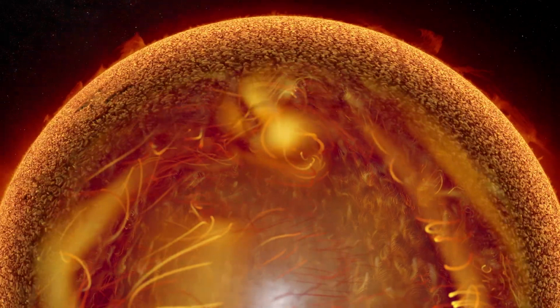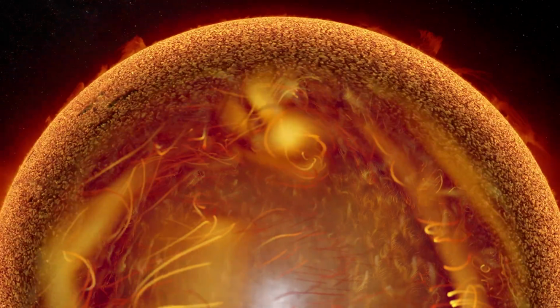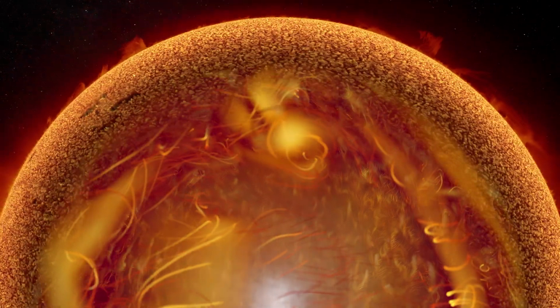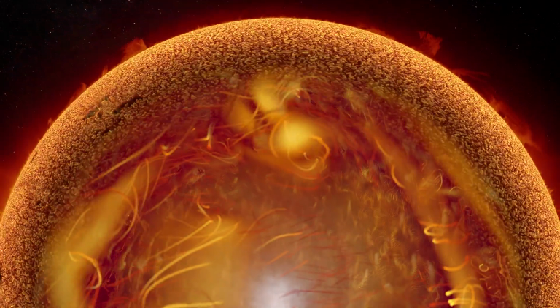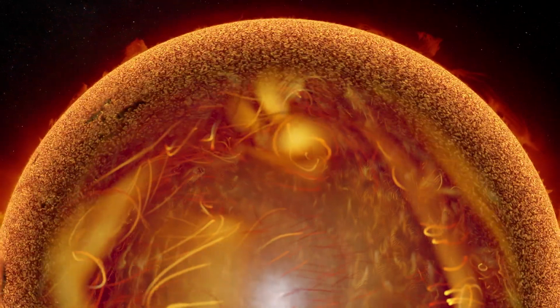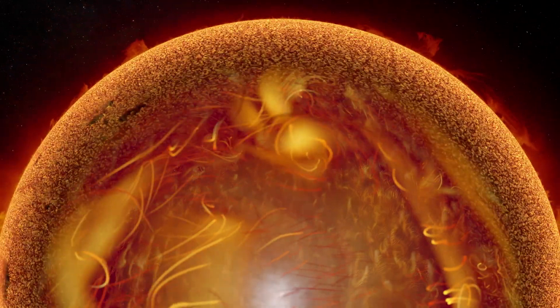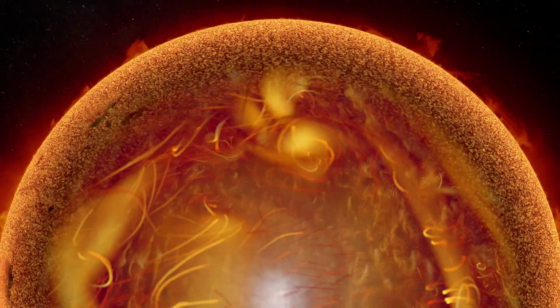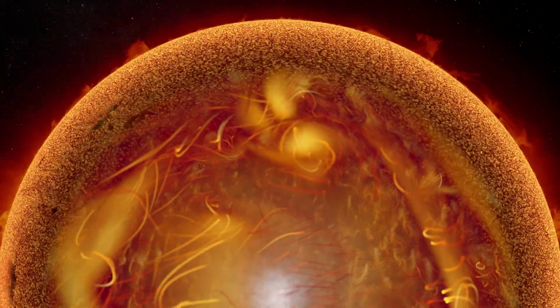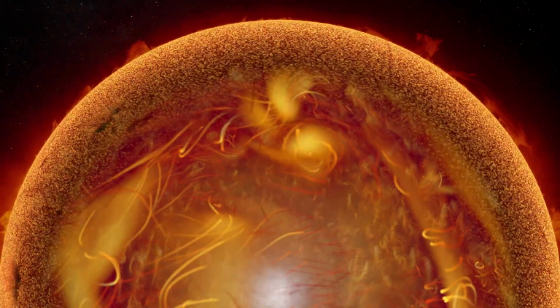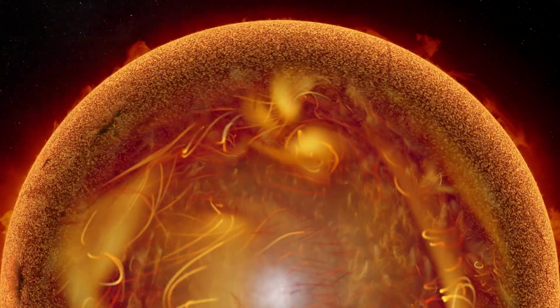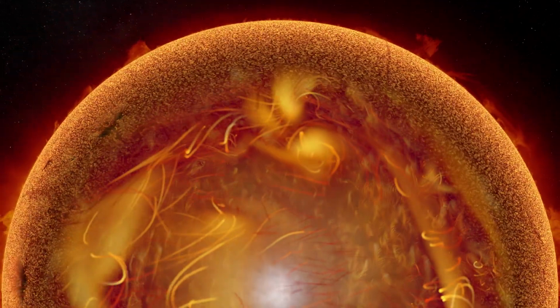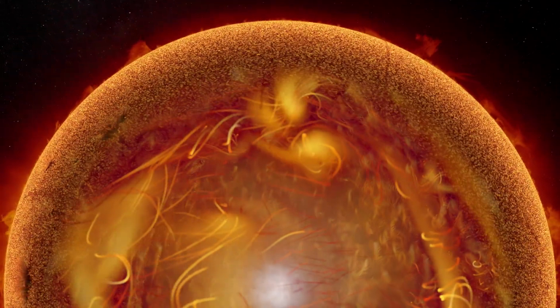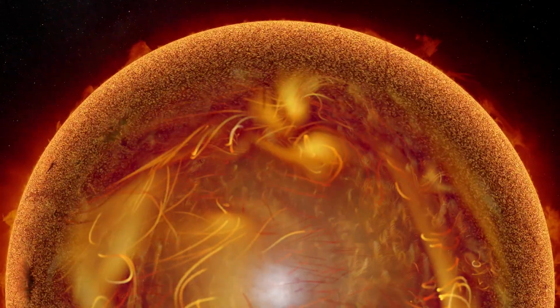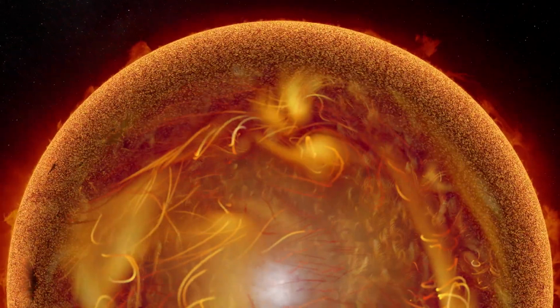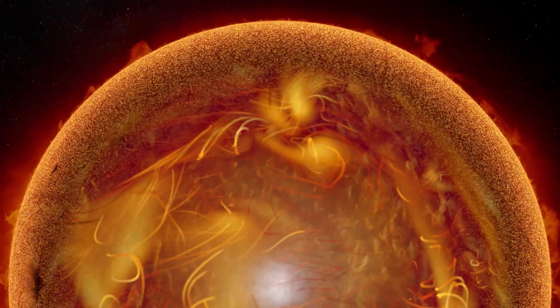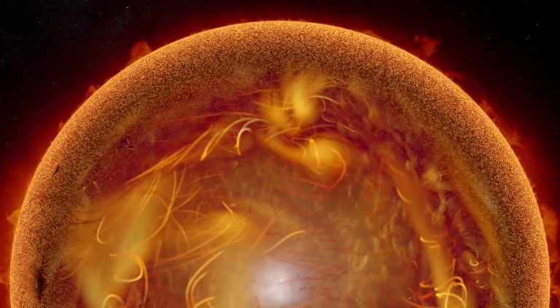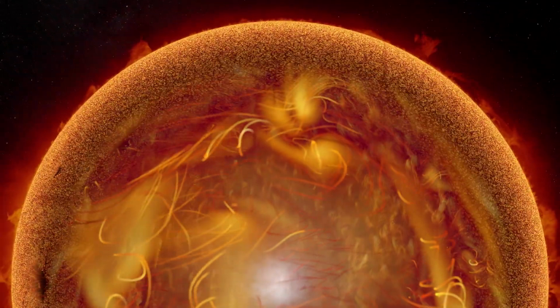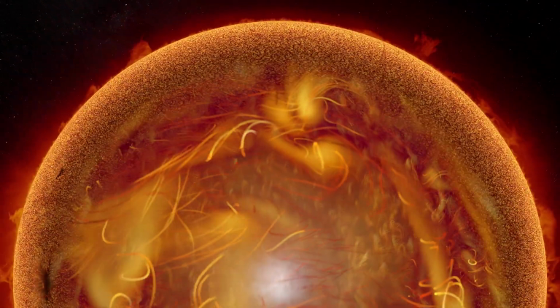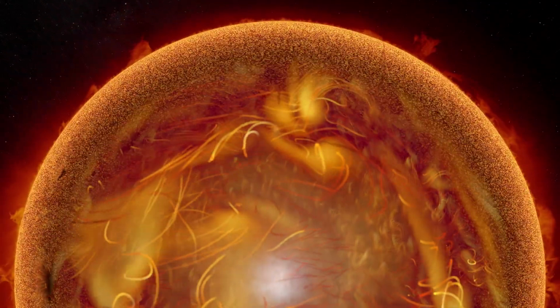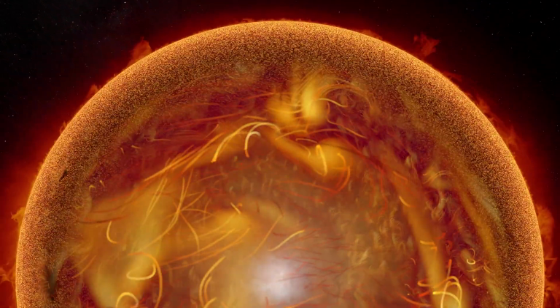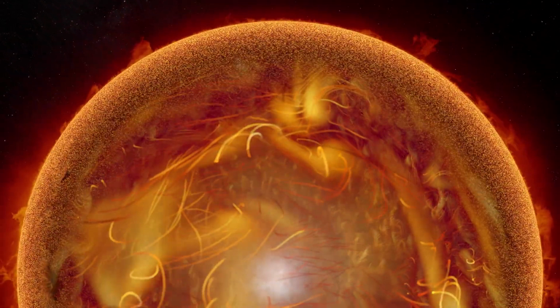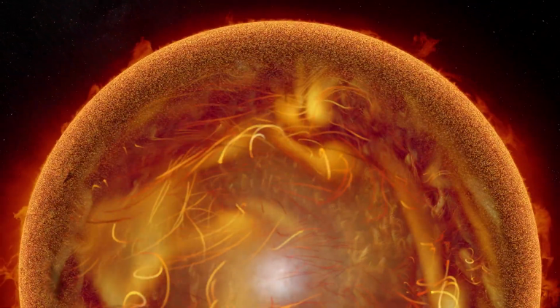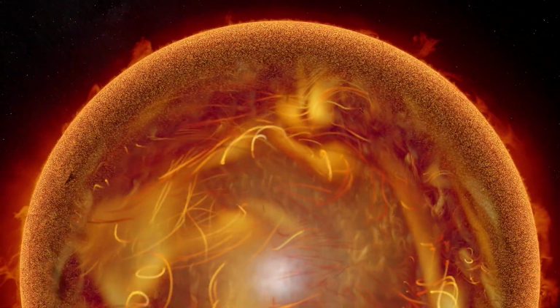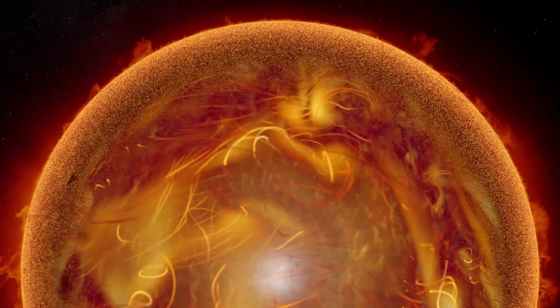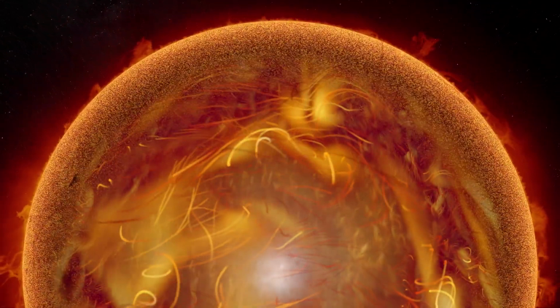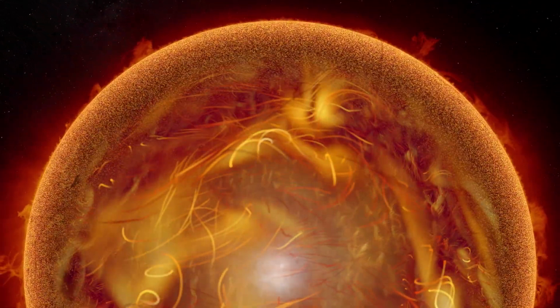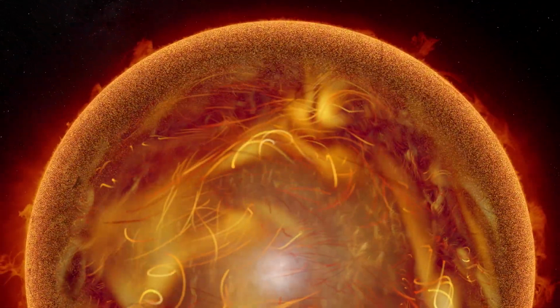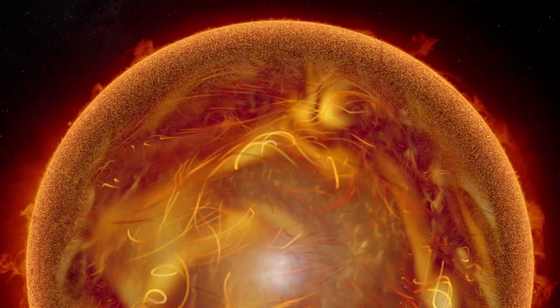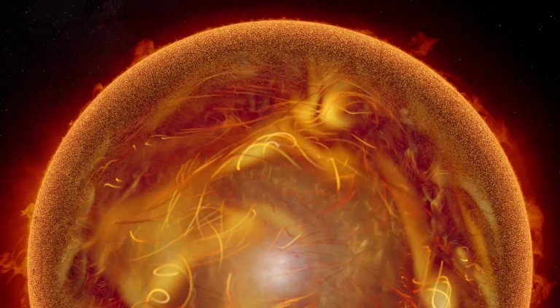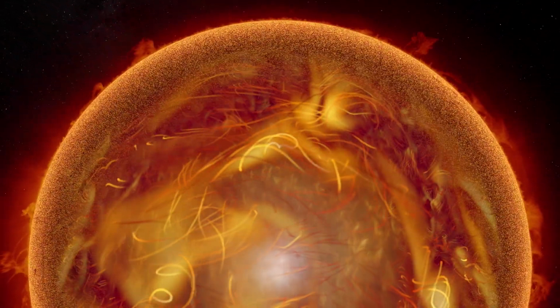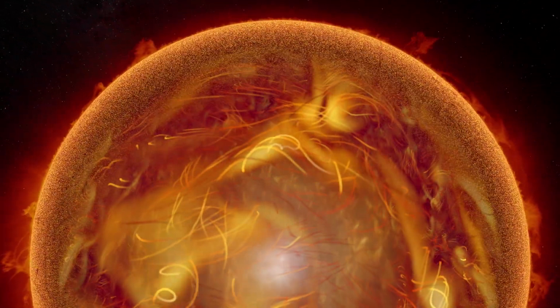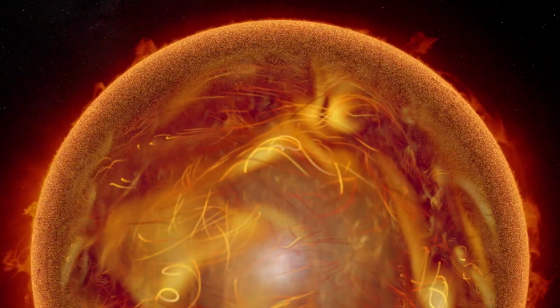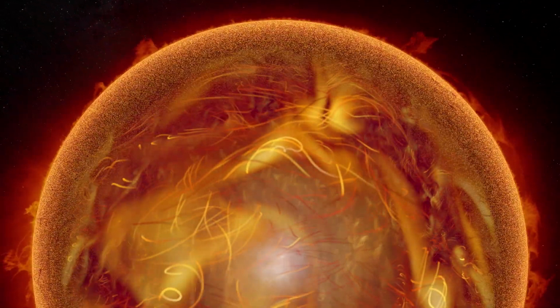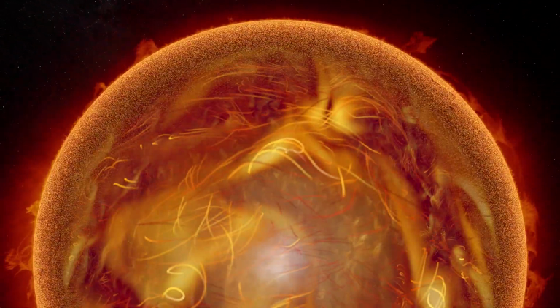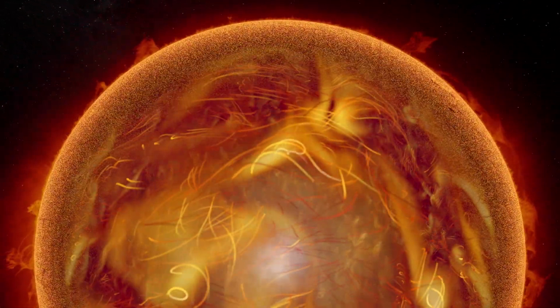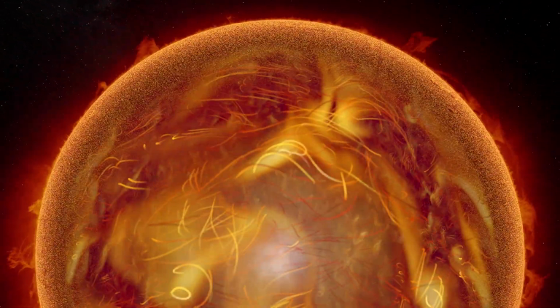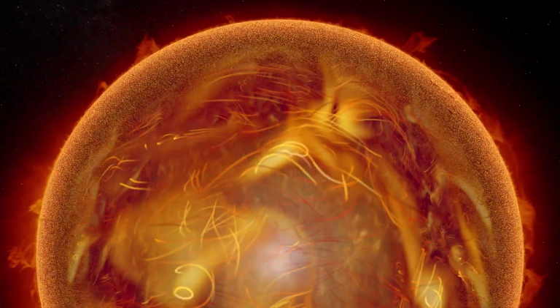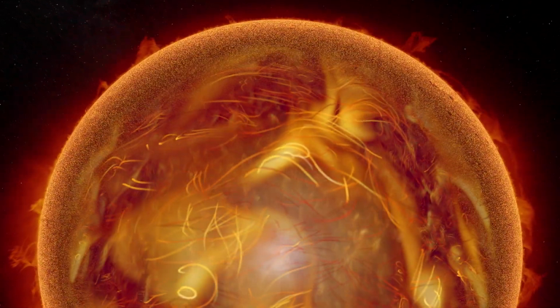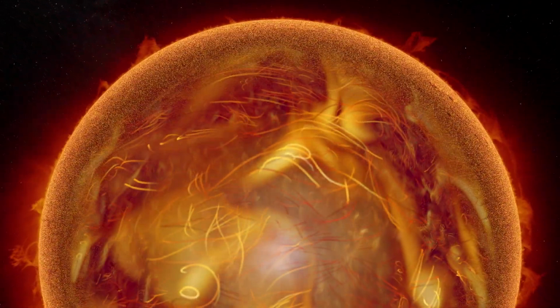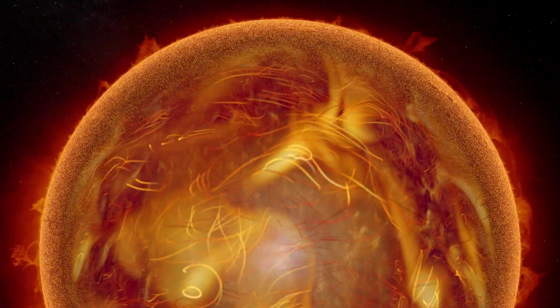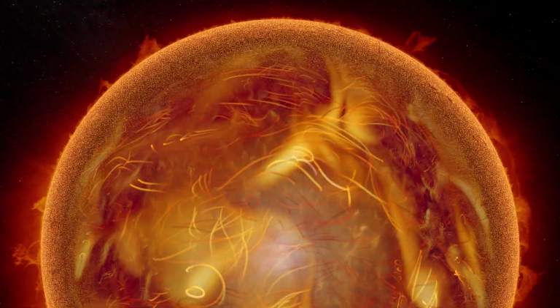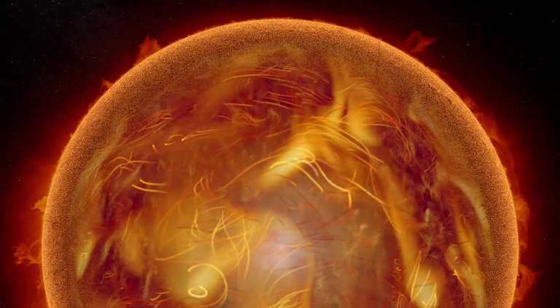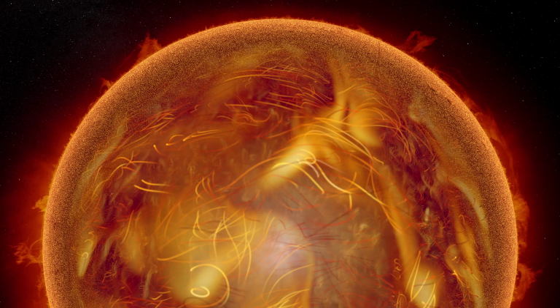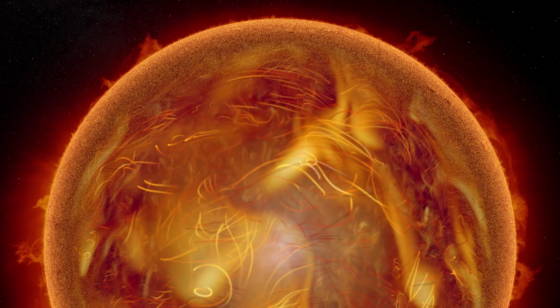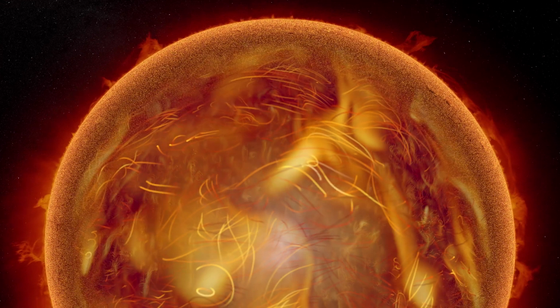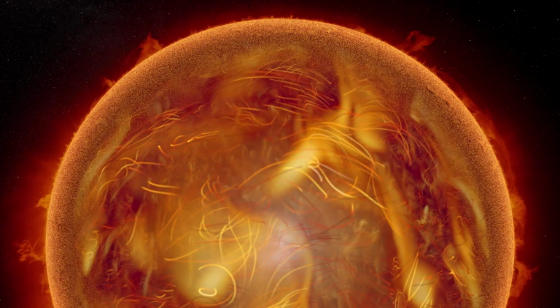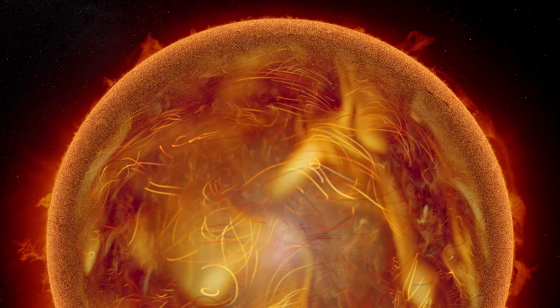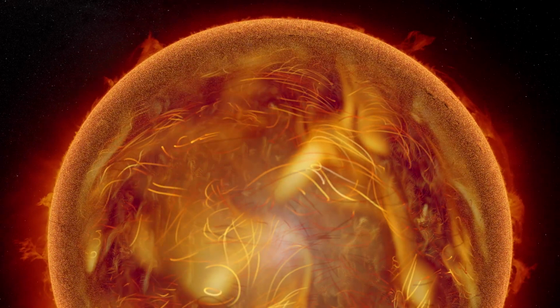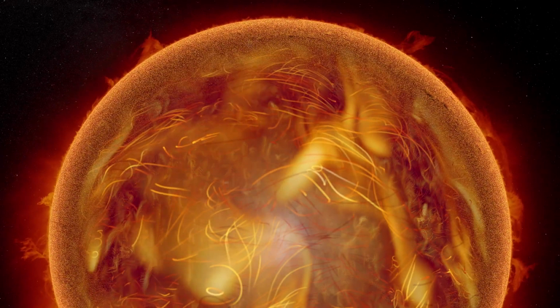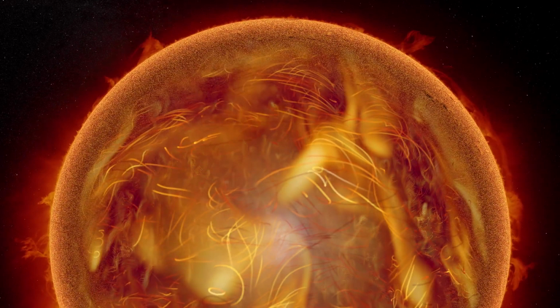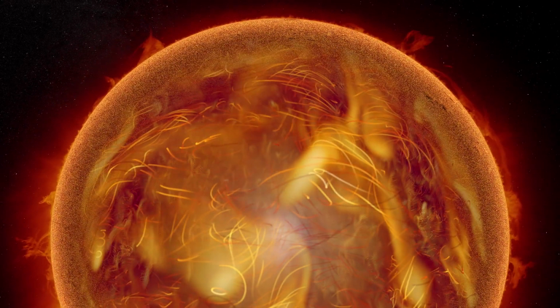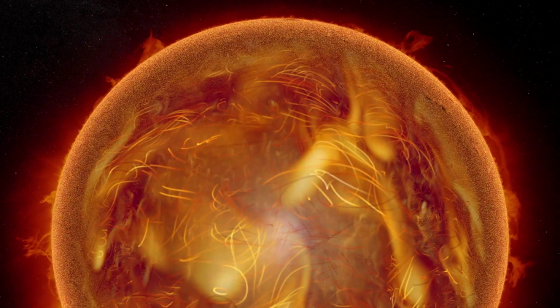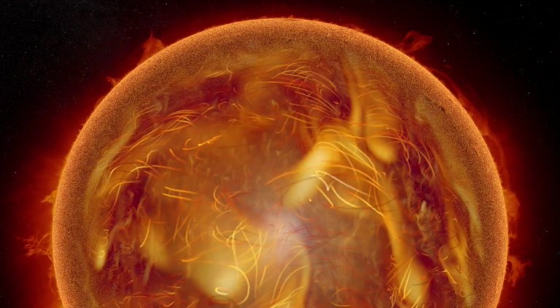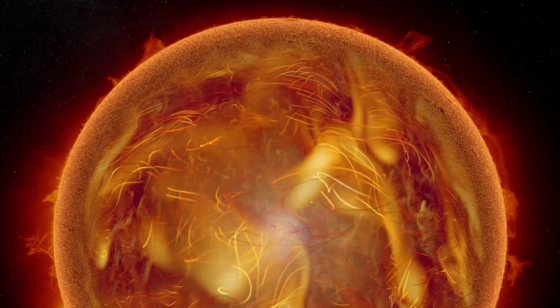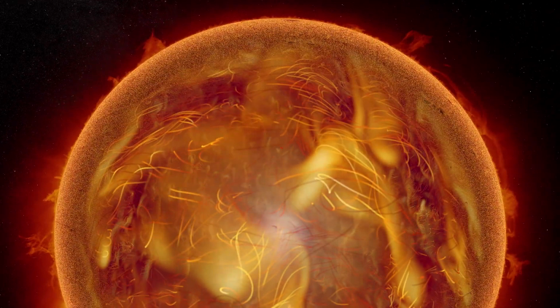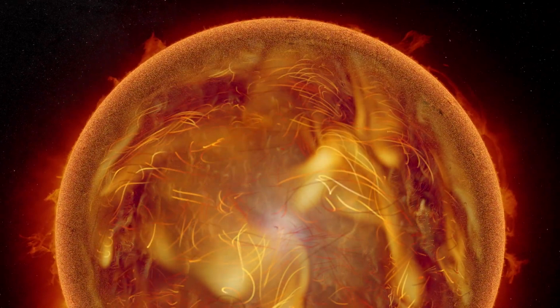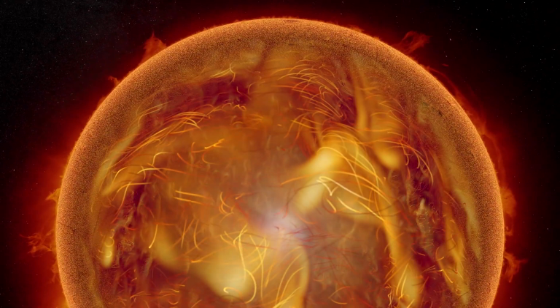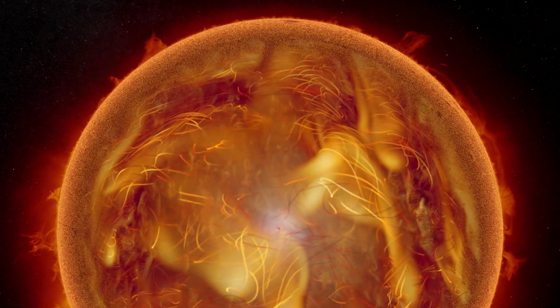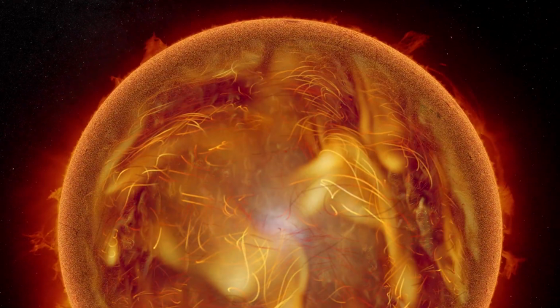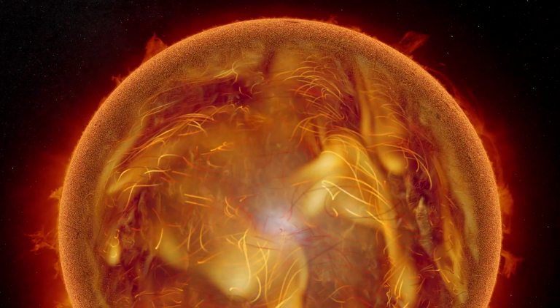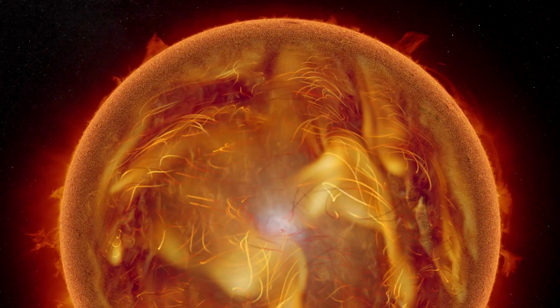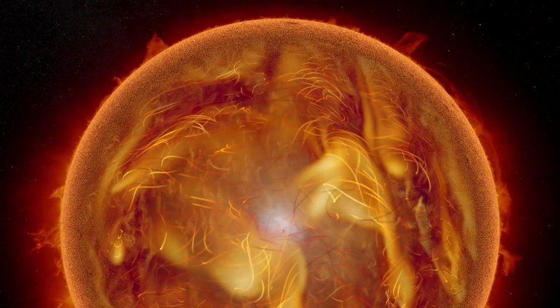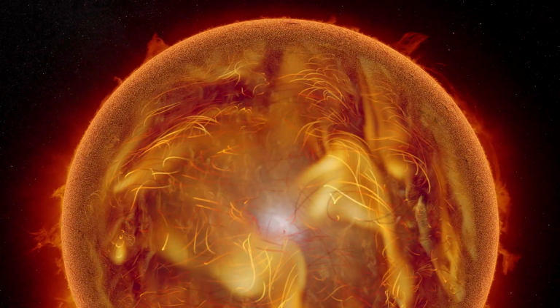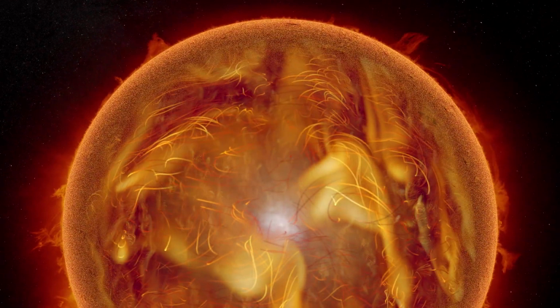Near the equator, where the Sun rotates quickly, it forms fast rolling waves.